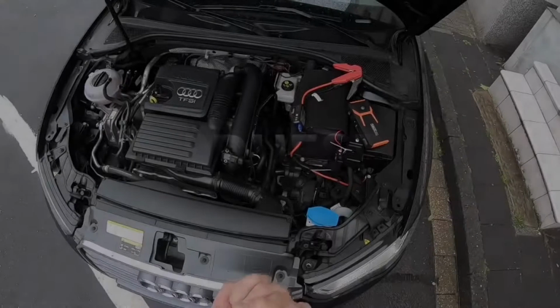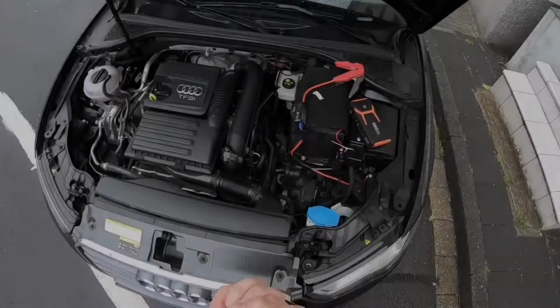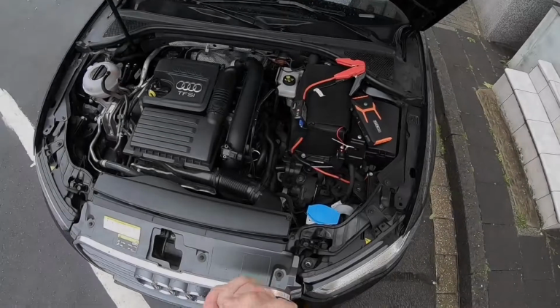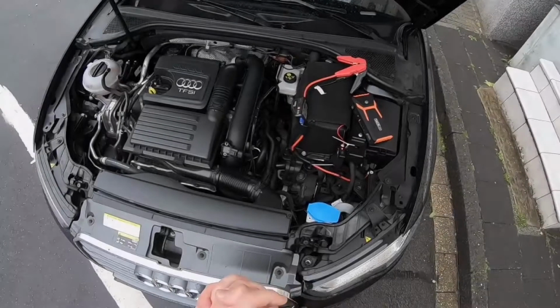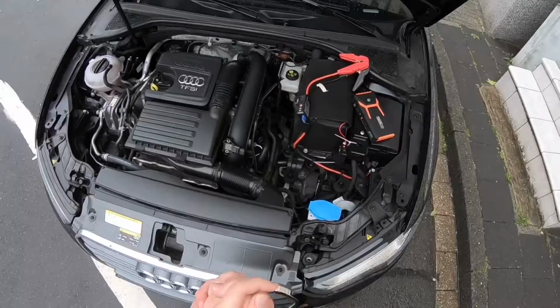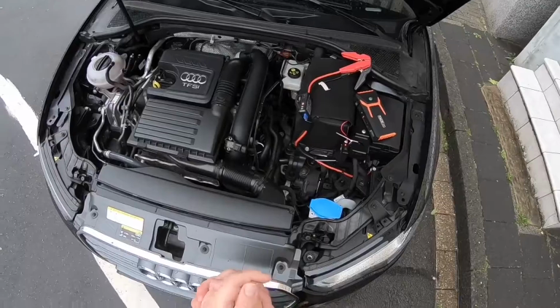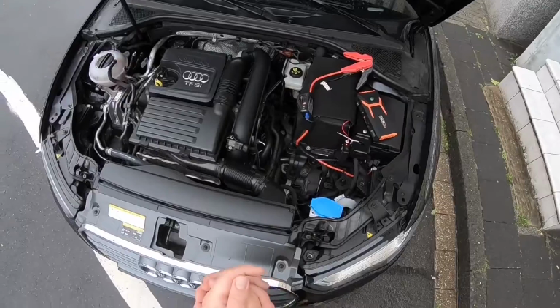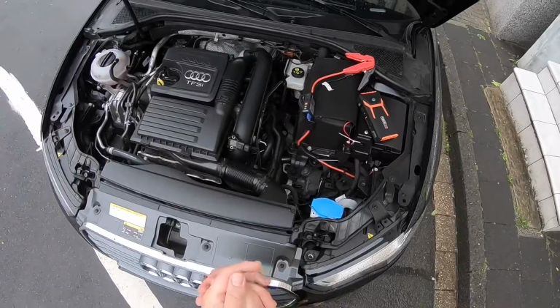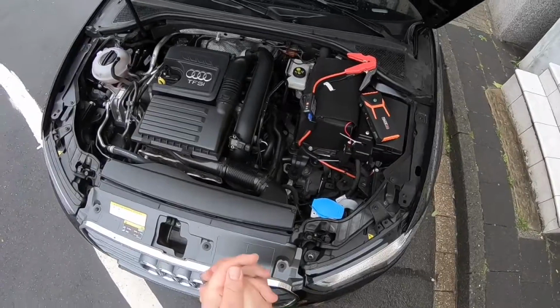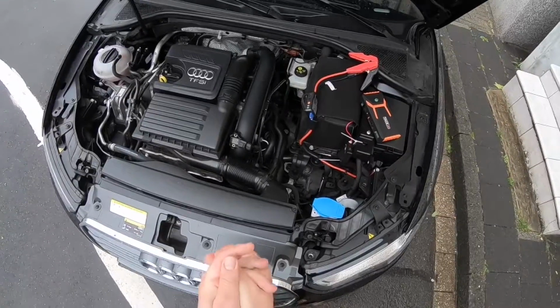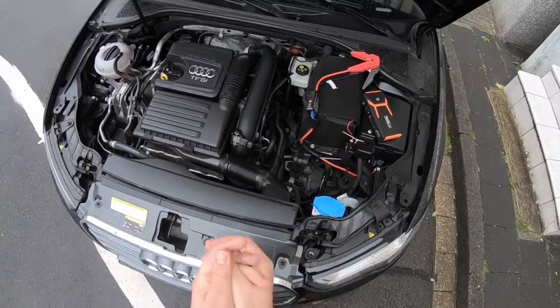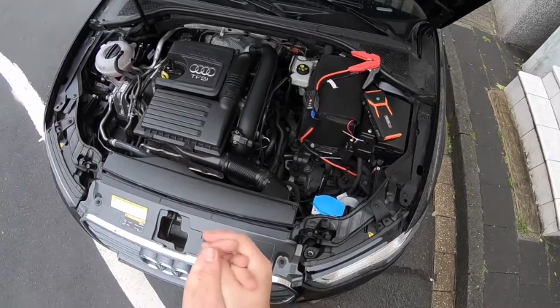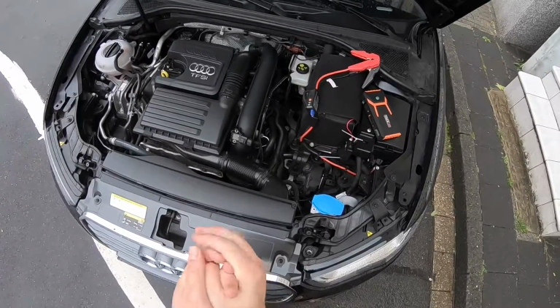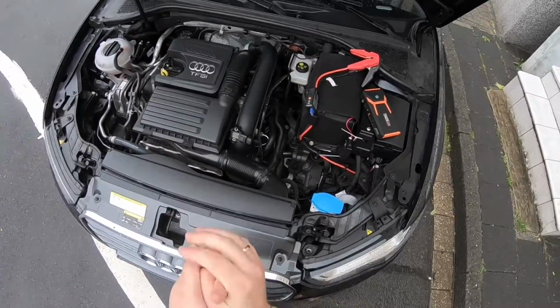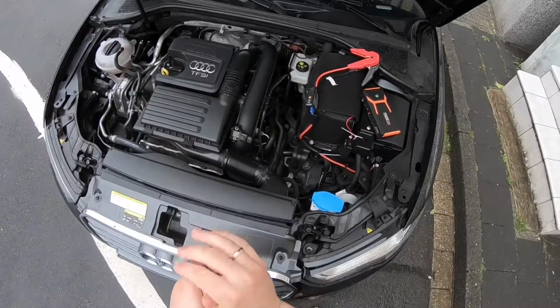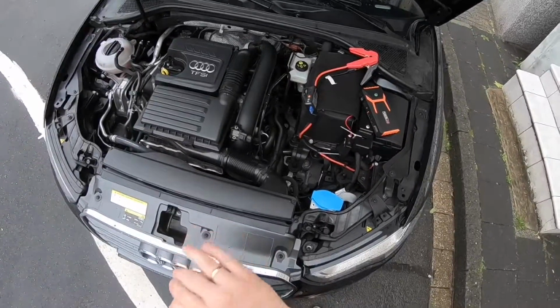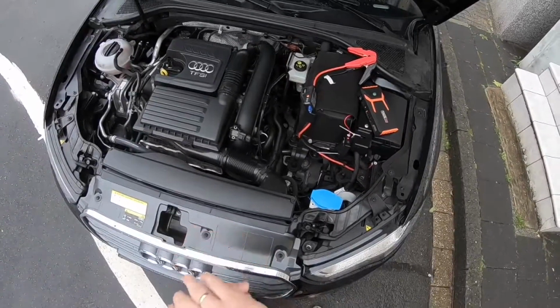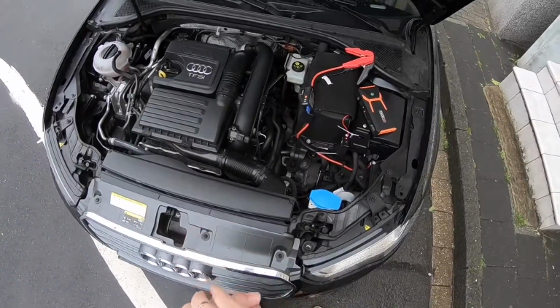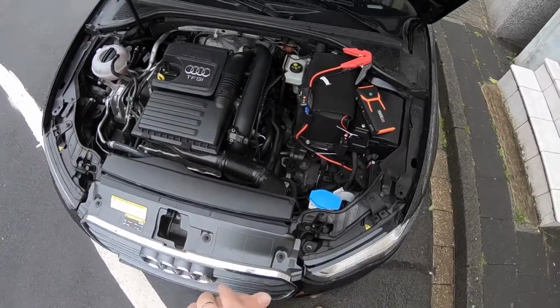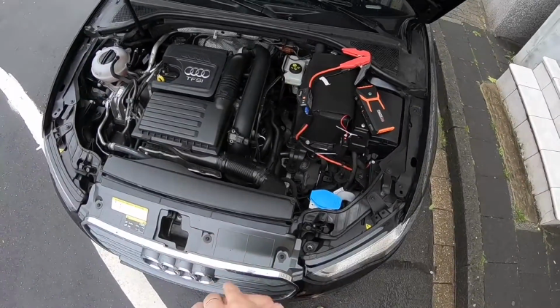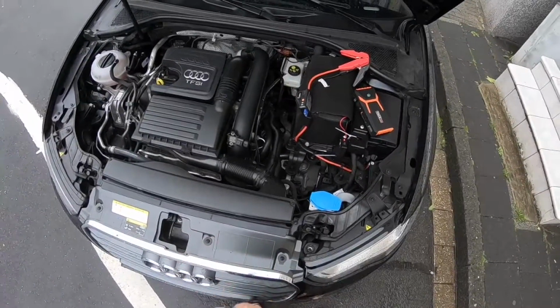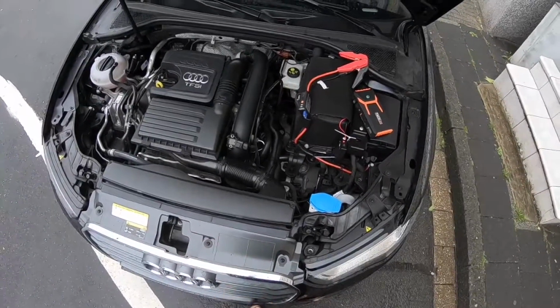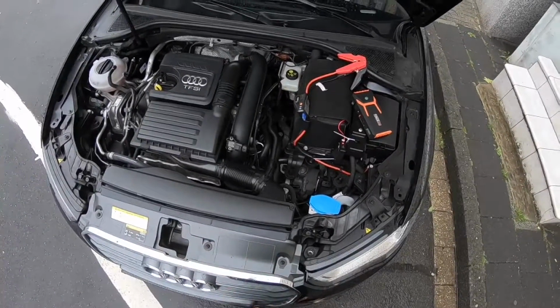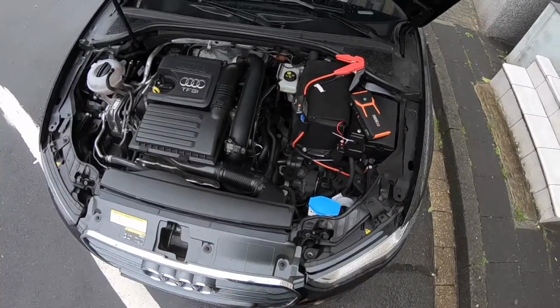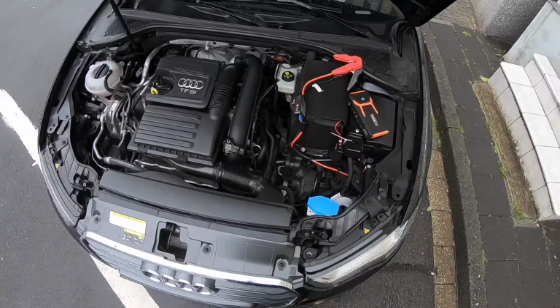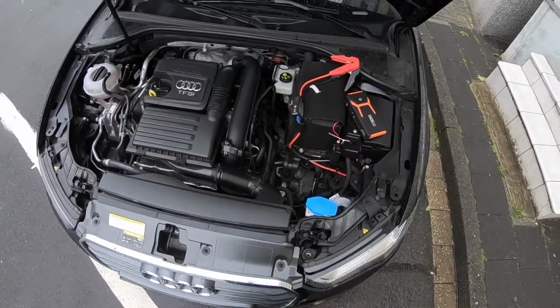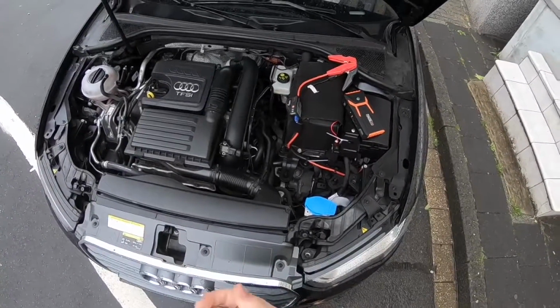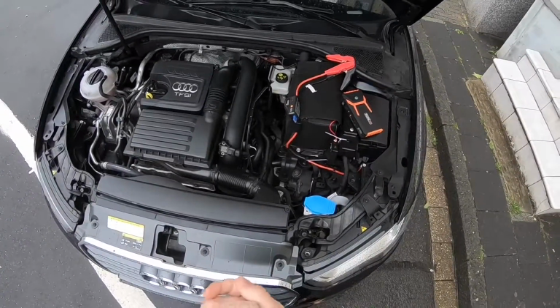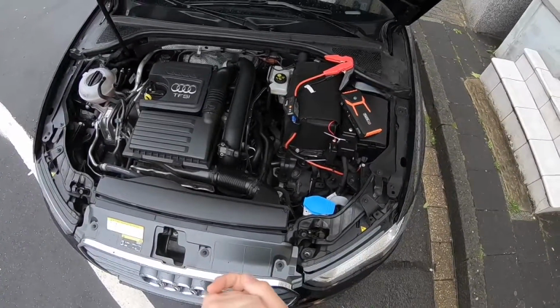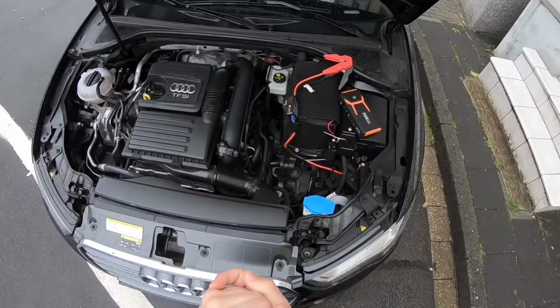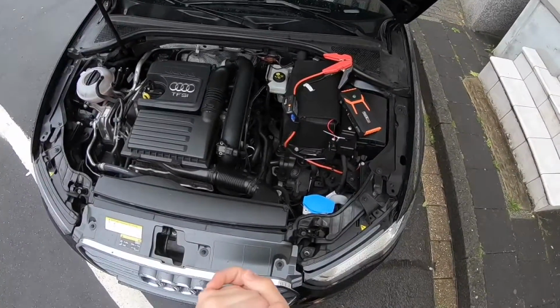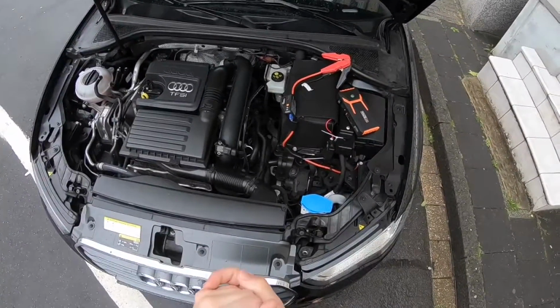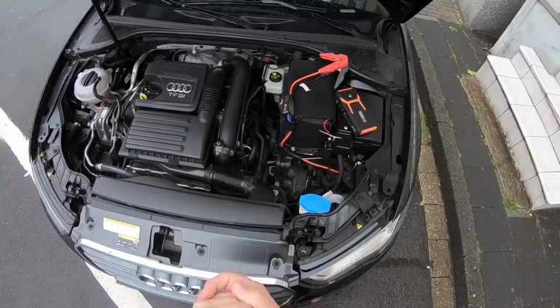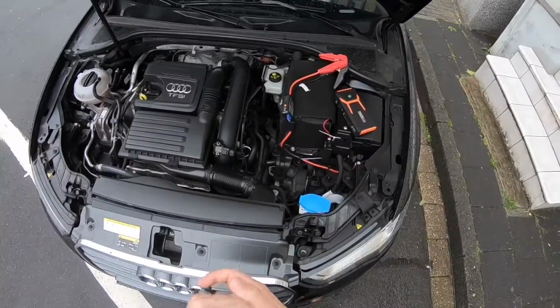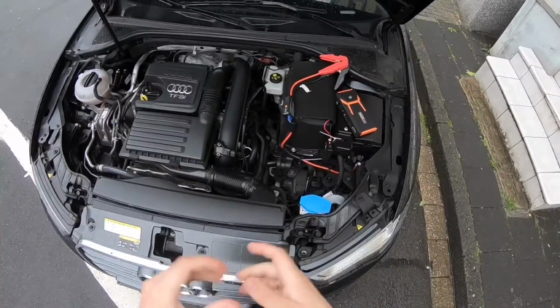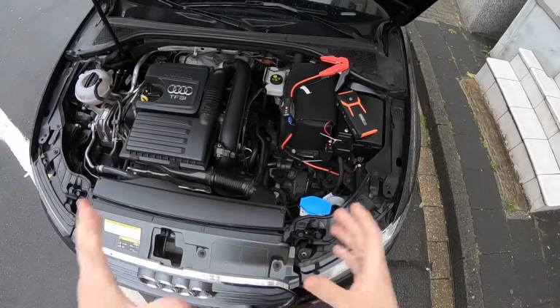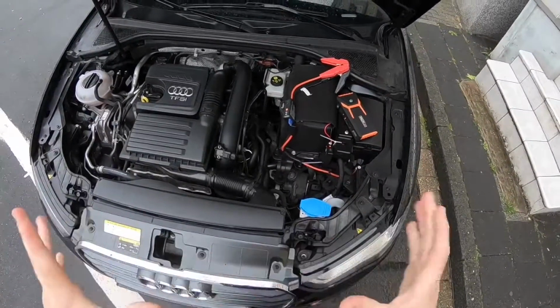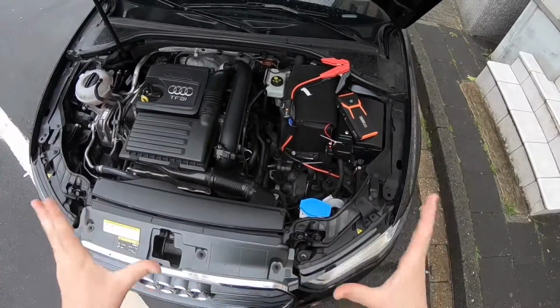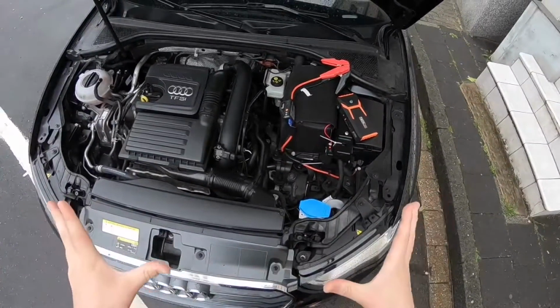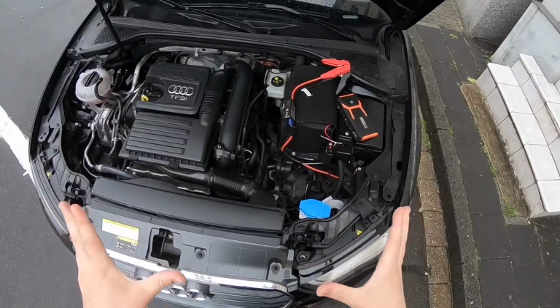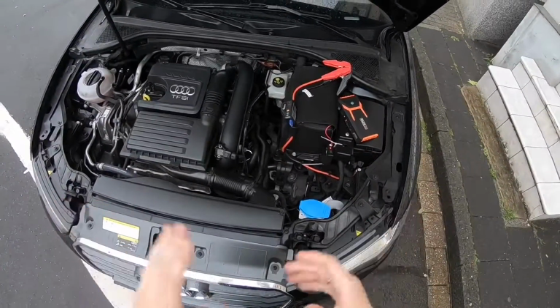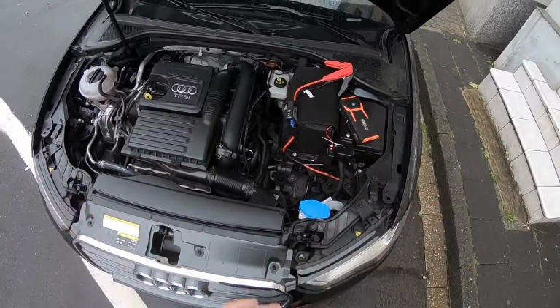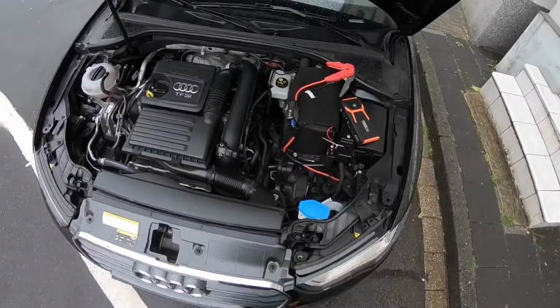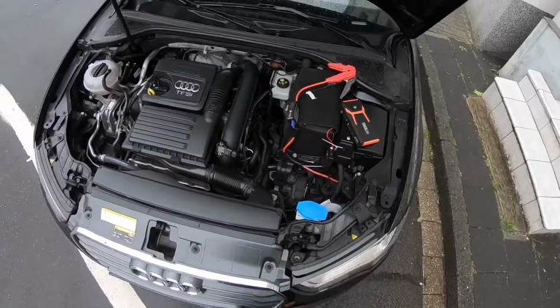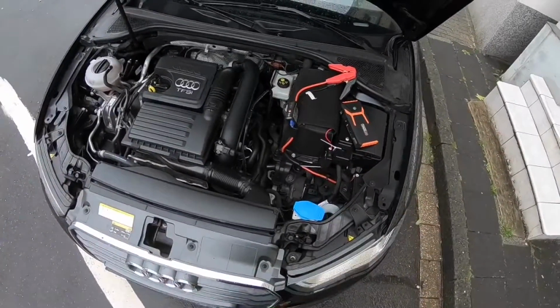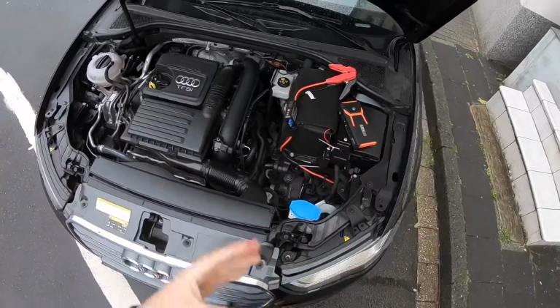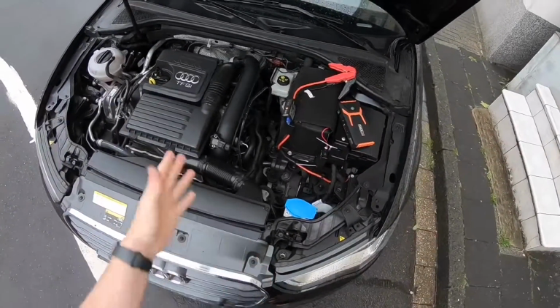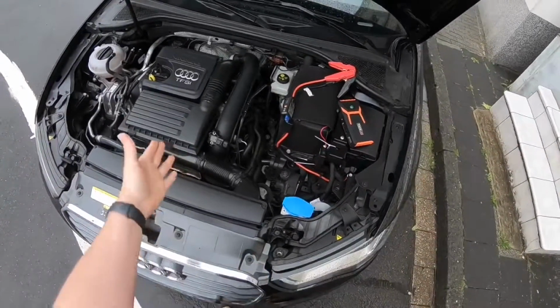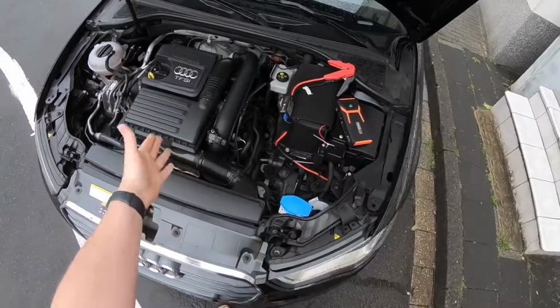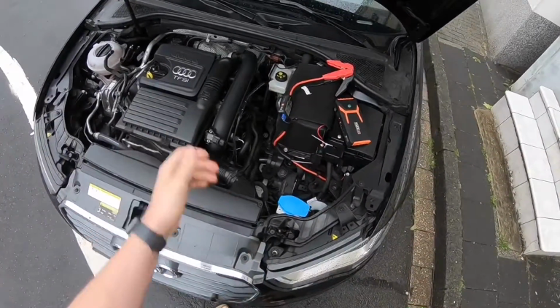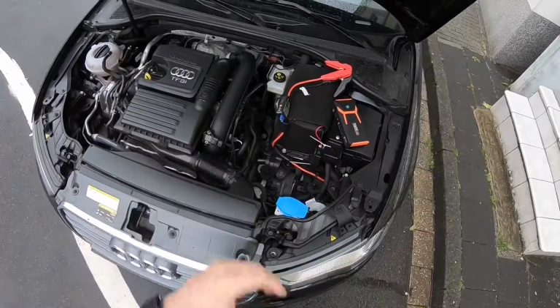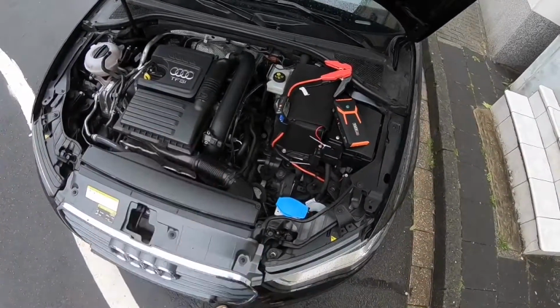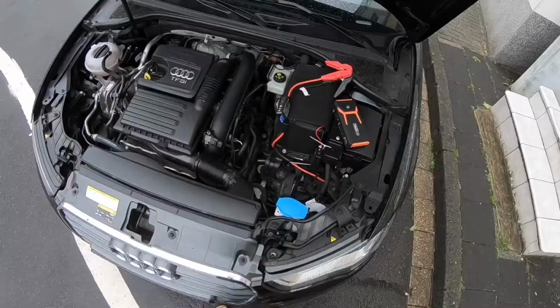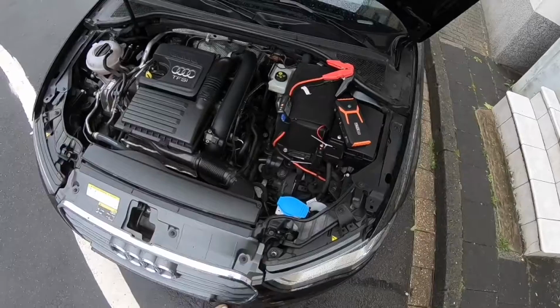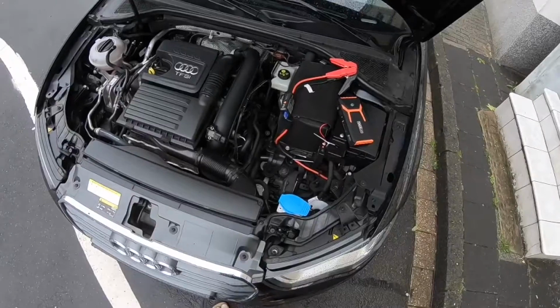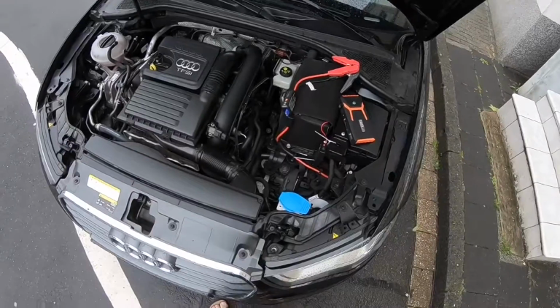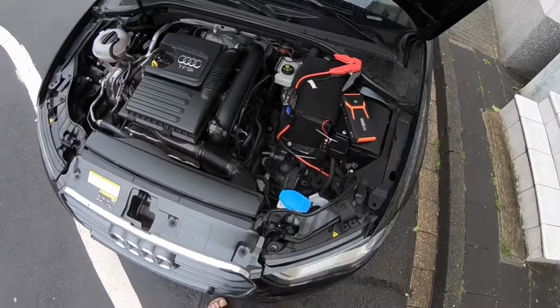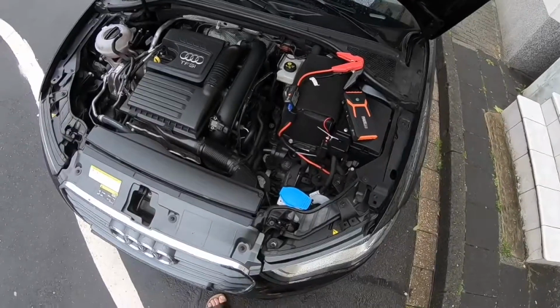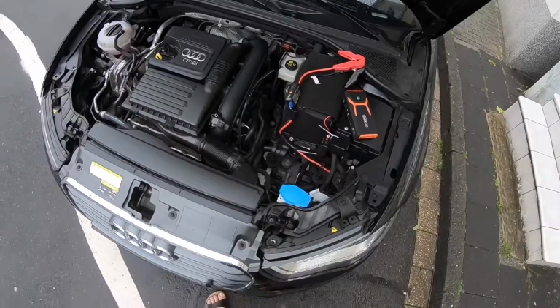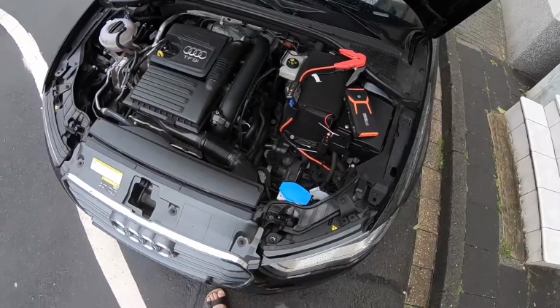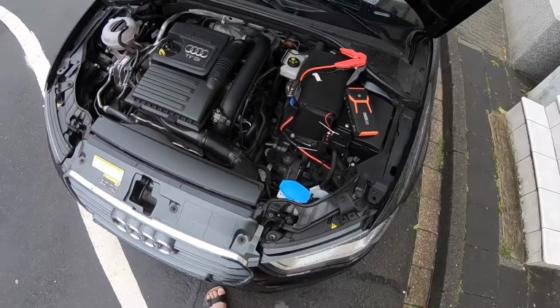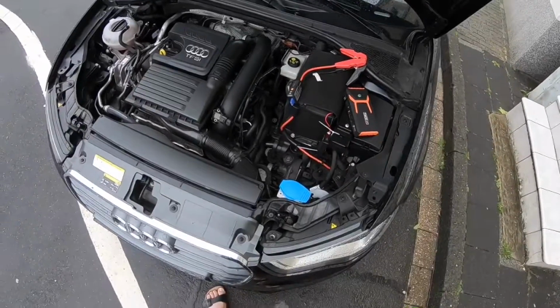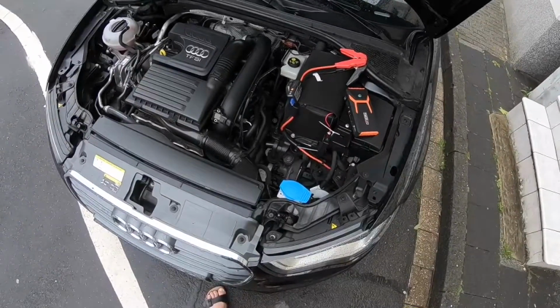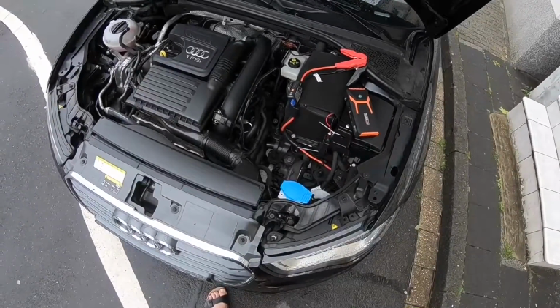Here we are at the front side of your car. In this case, it's an Audi A3 Sportback.